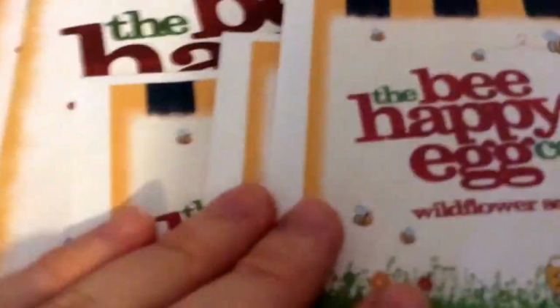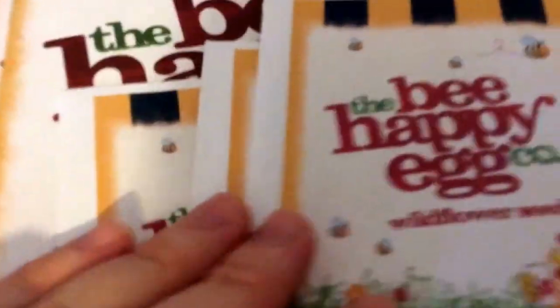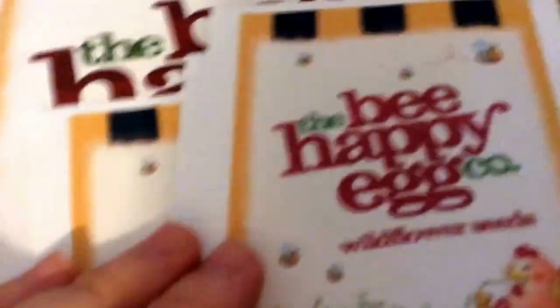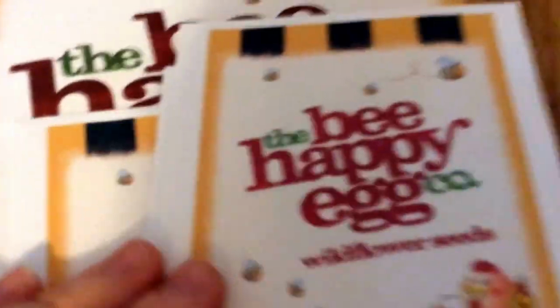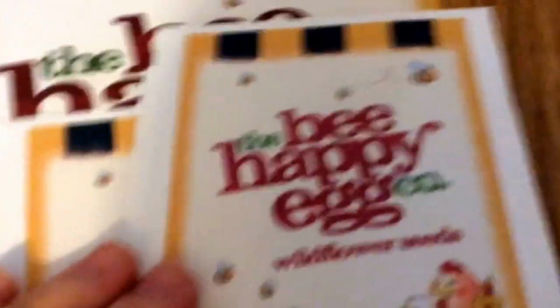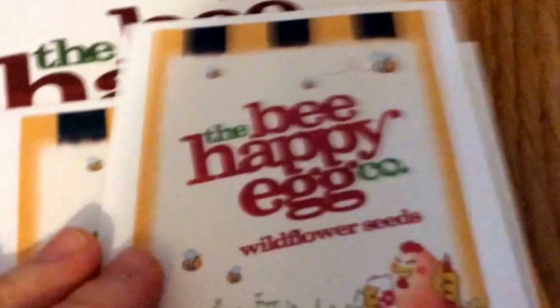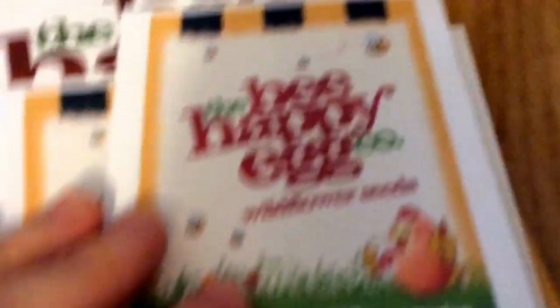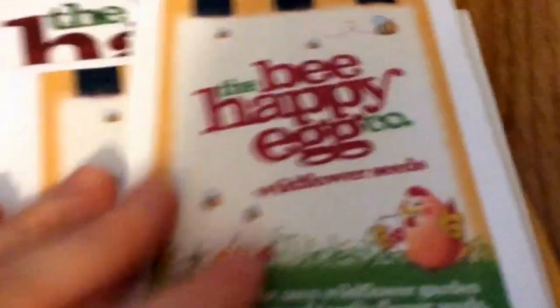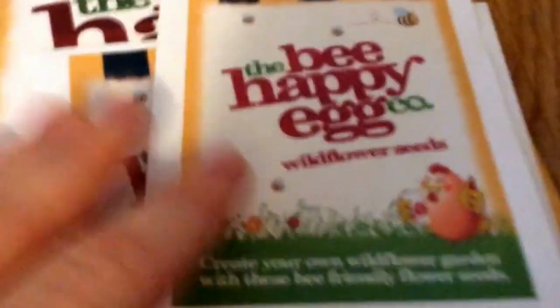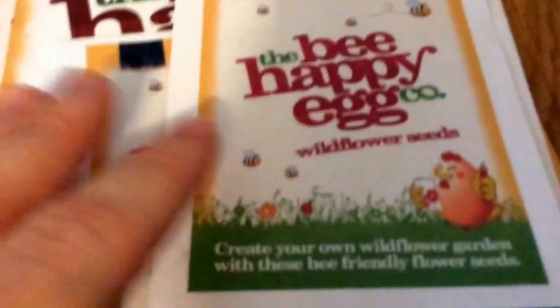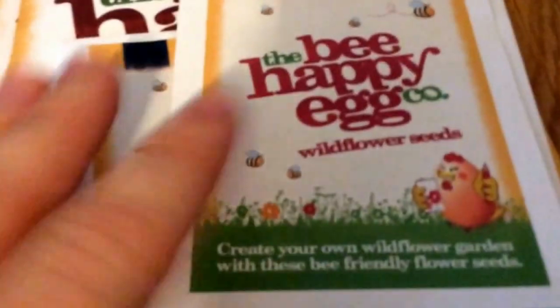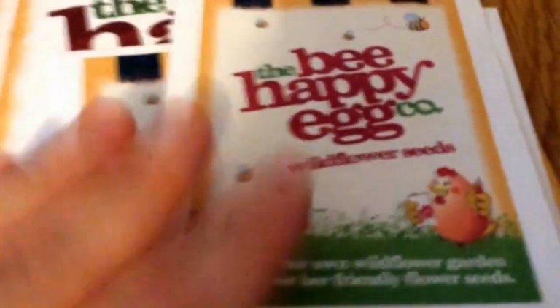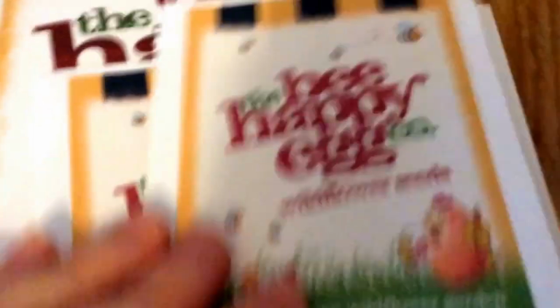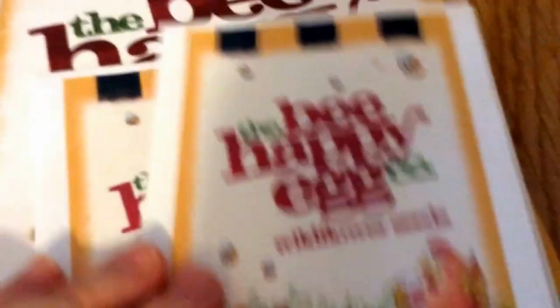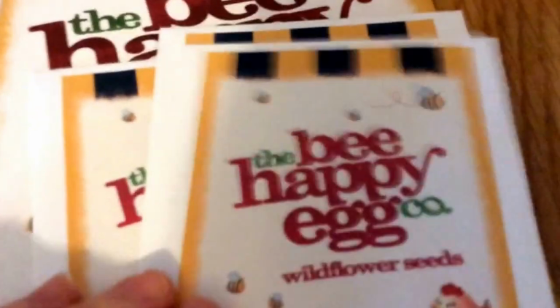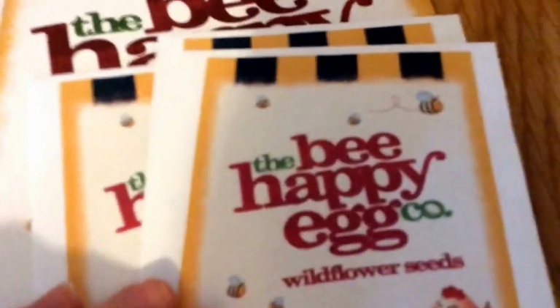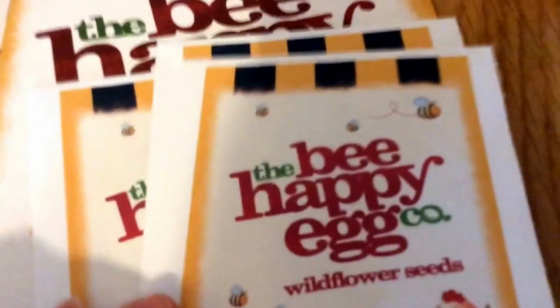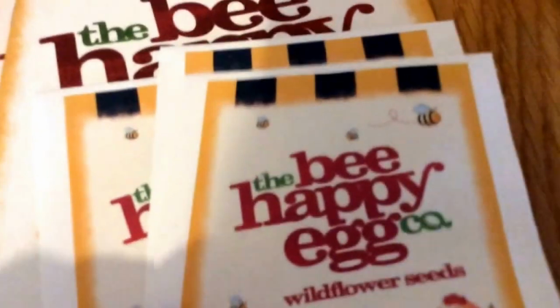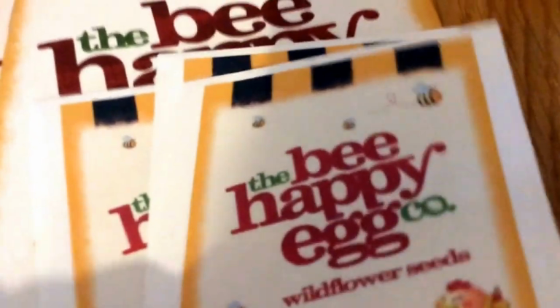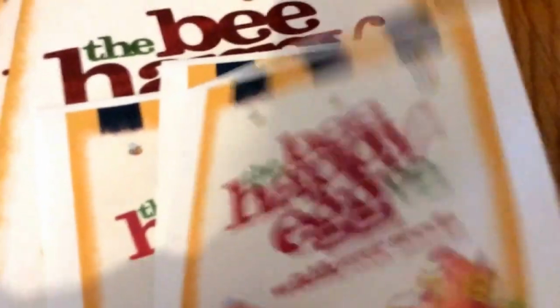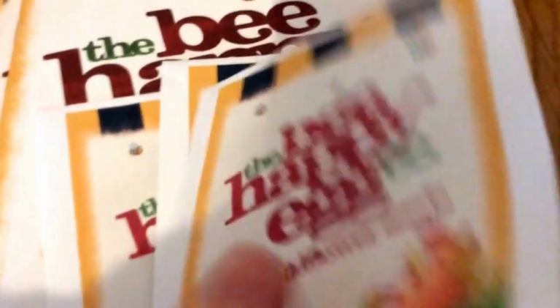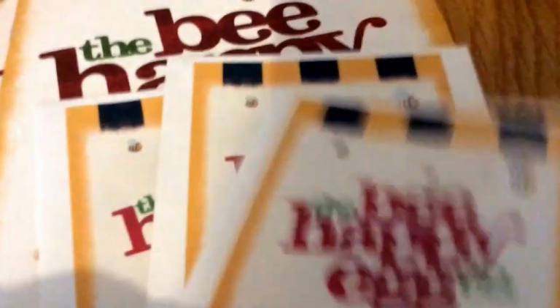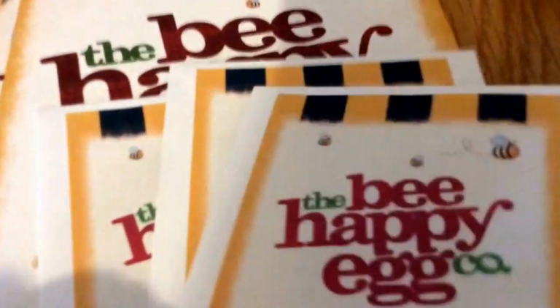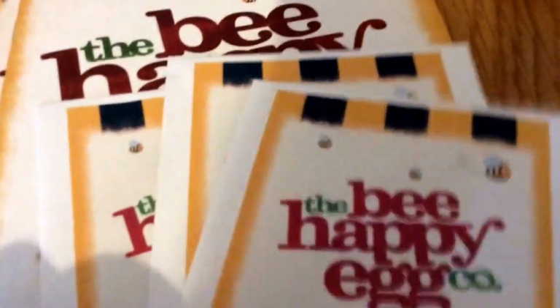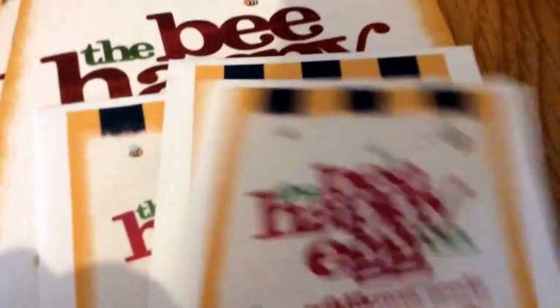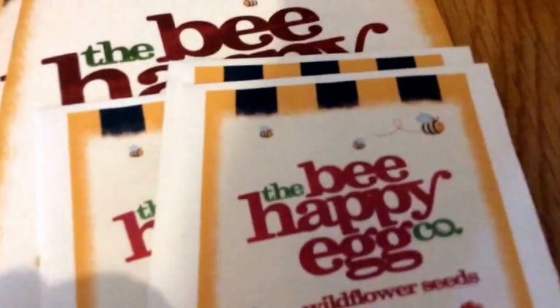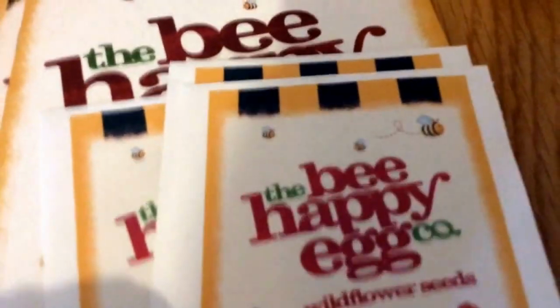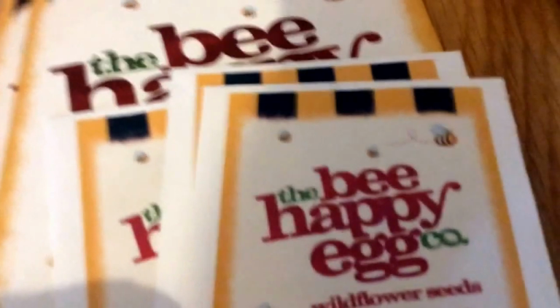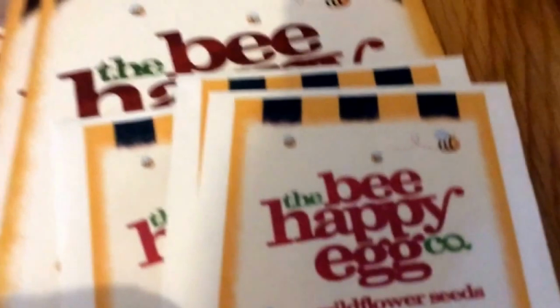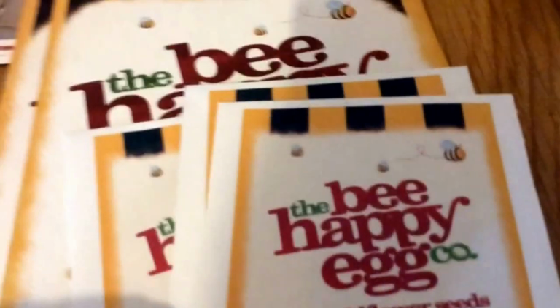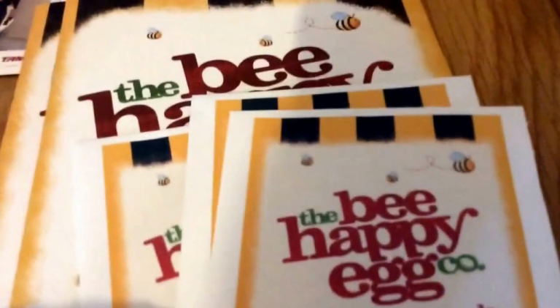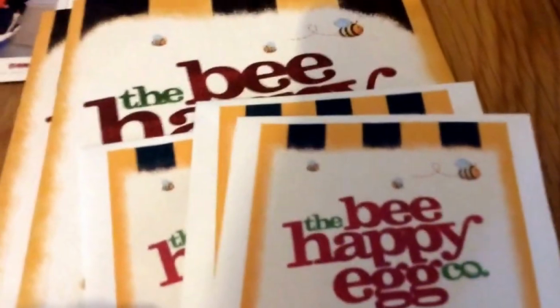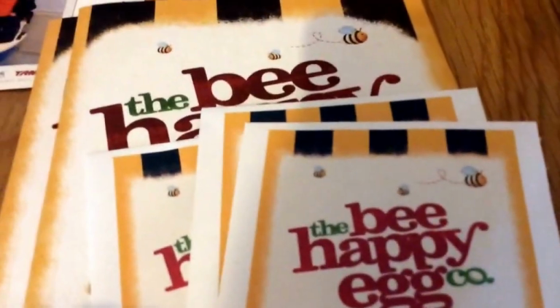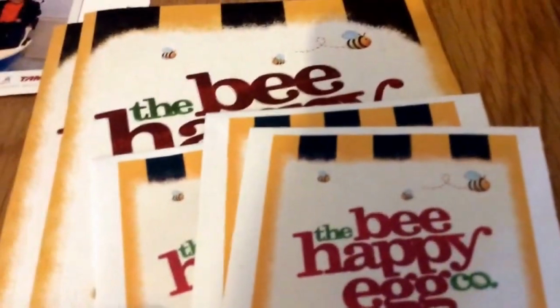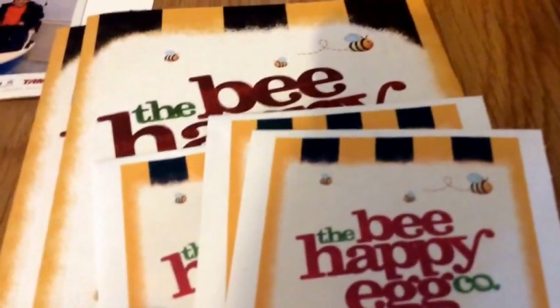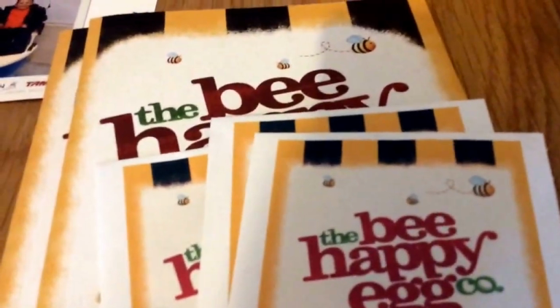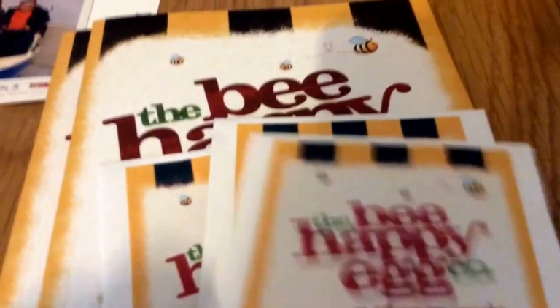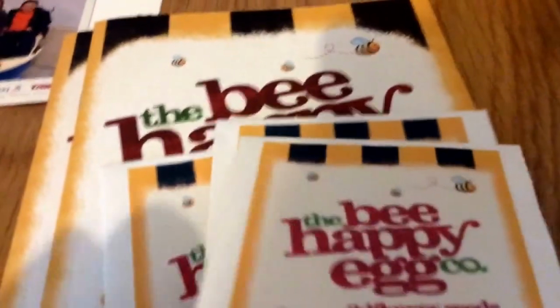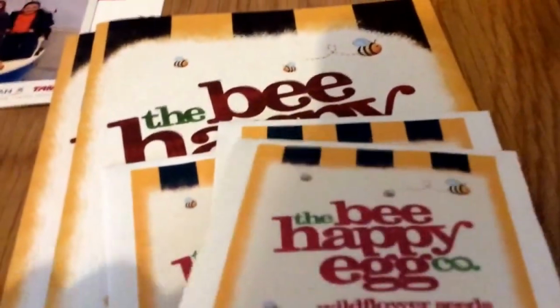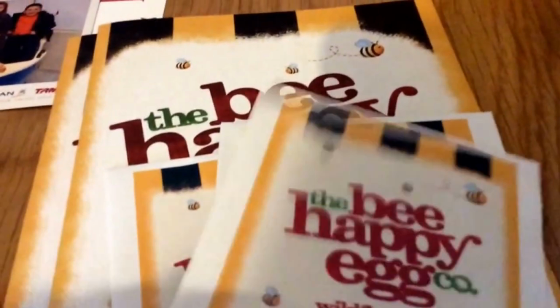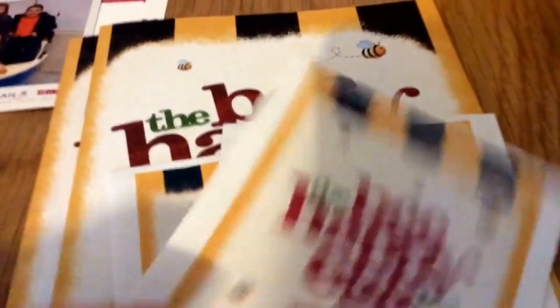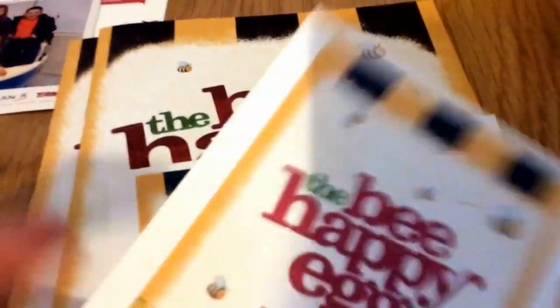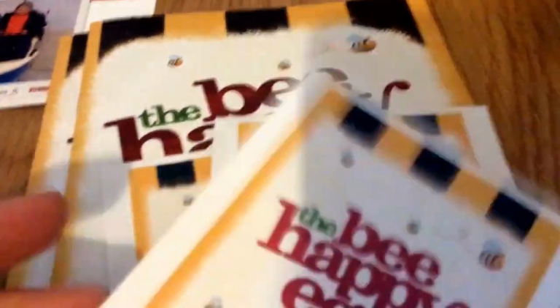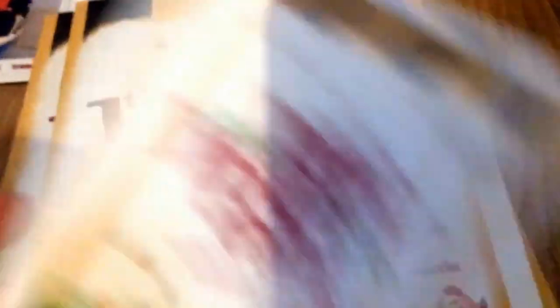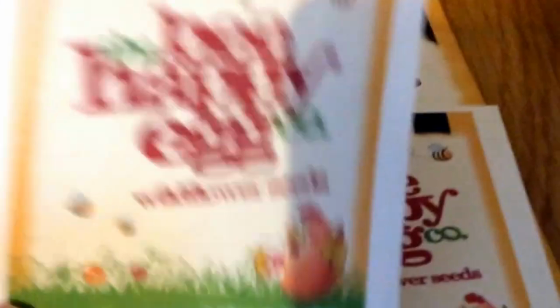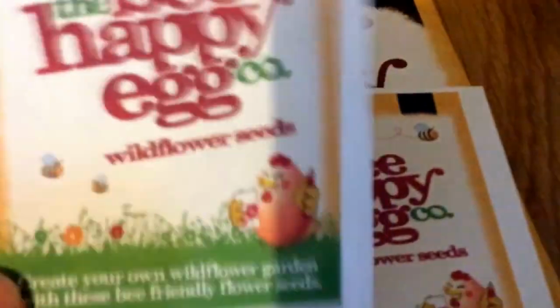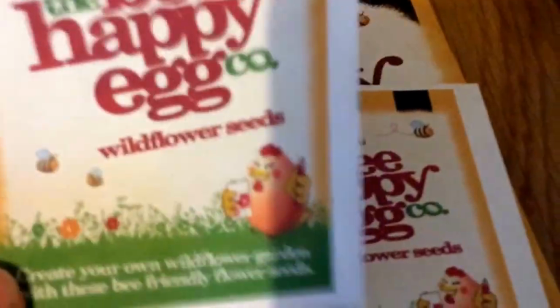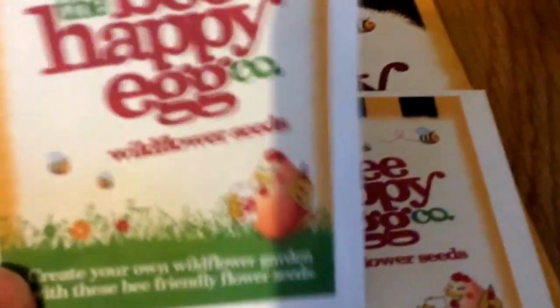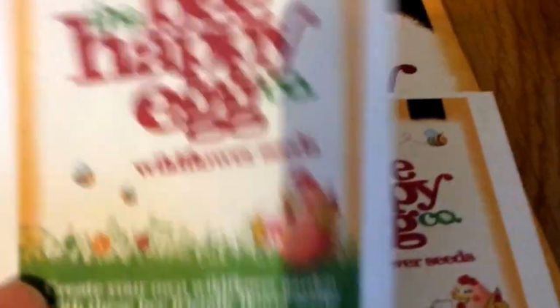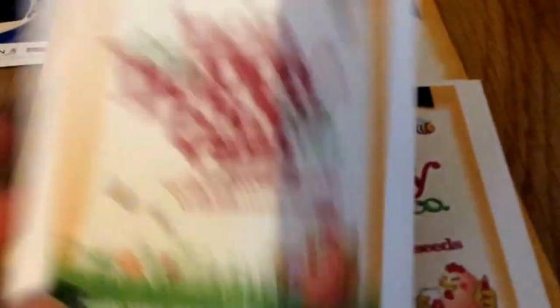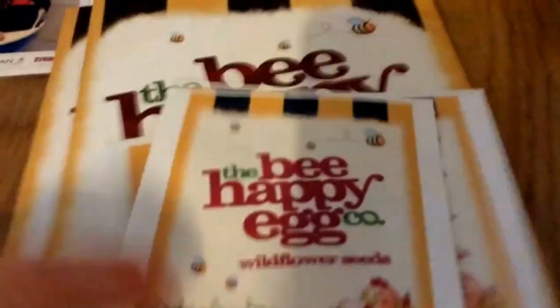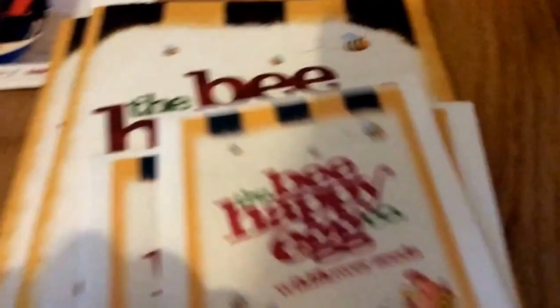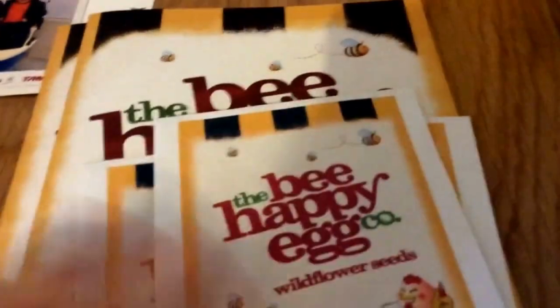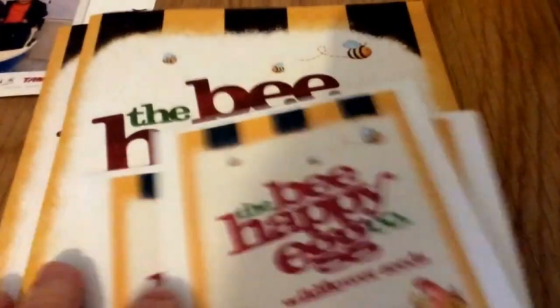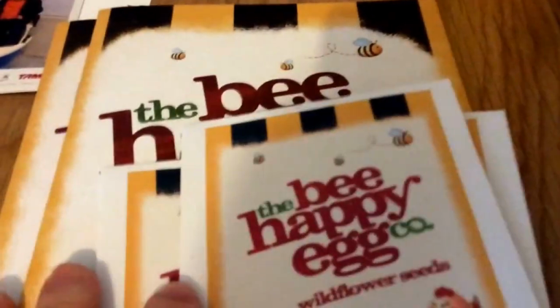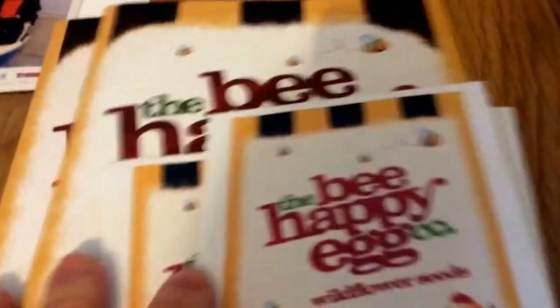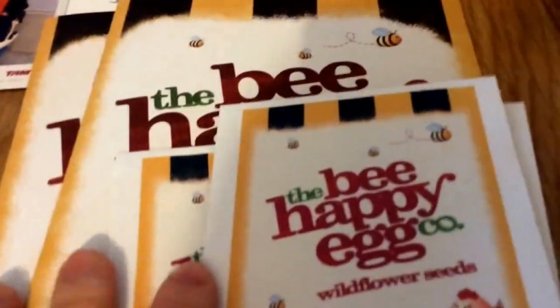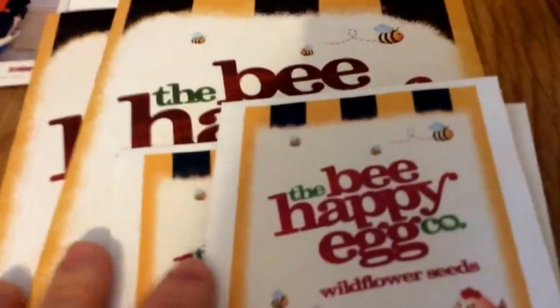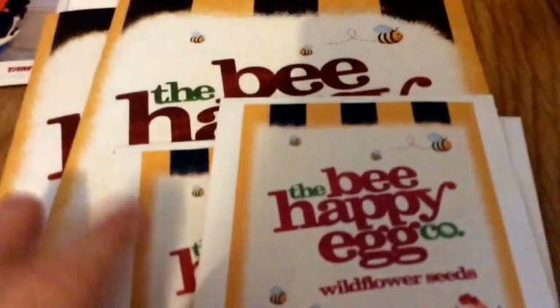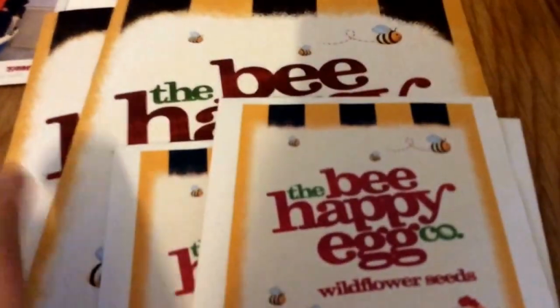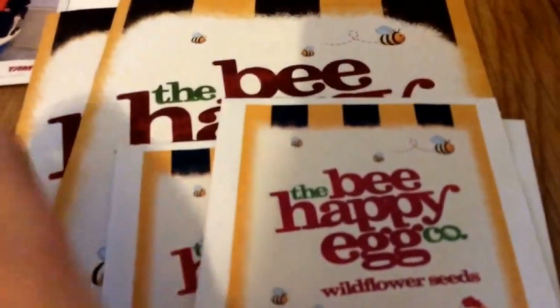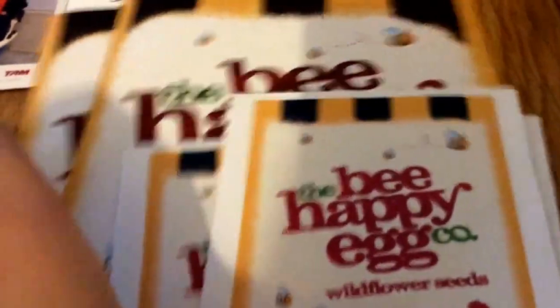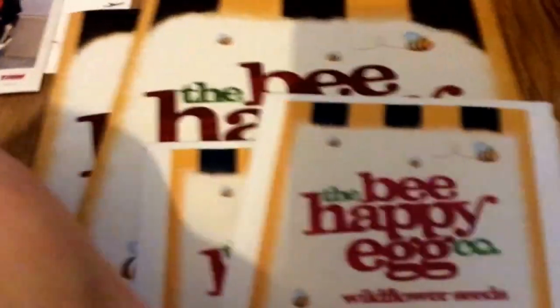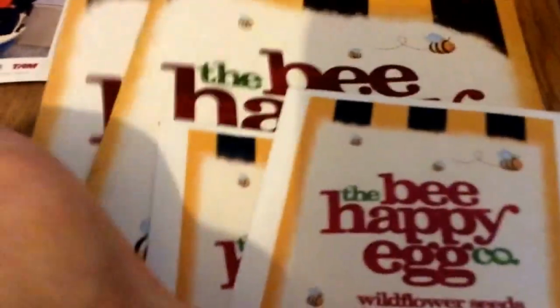Some more stuff from the Happy Egg Company — again you can play every day. These are seeds: flower seeds and some colouring-in books.